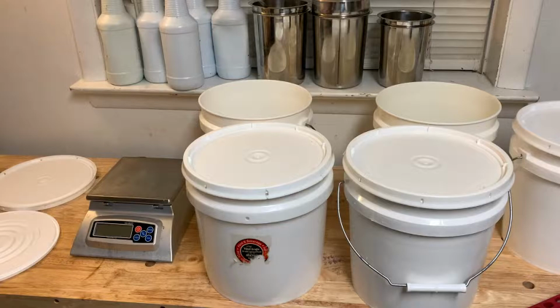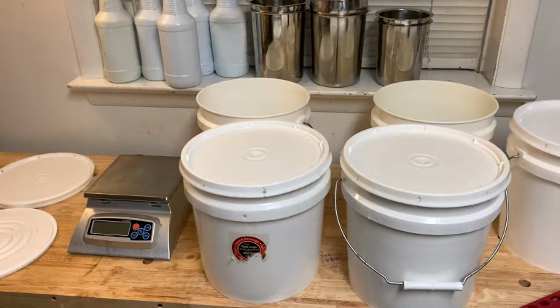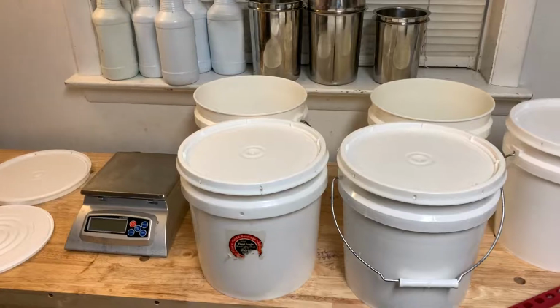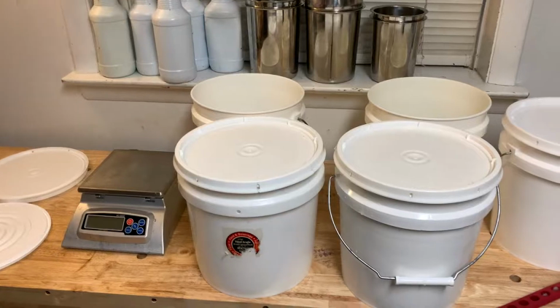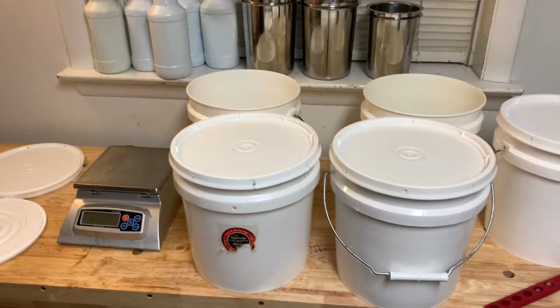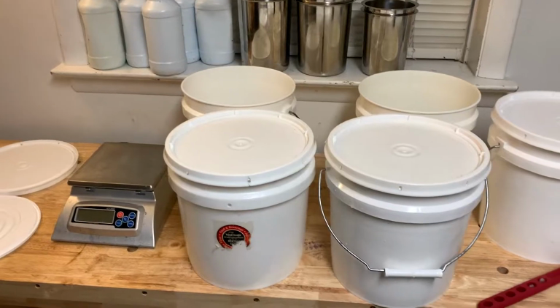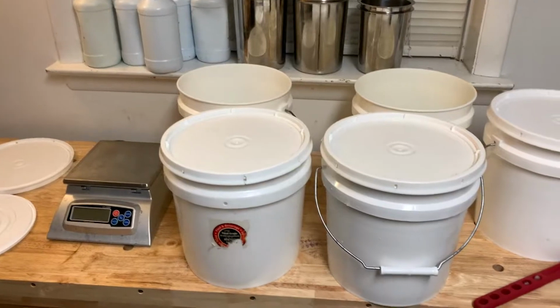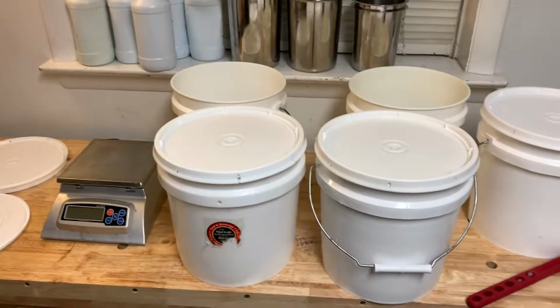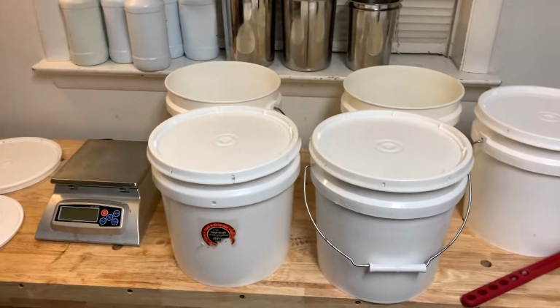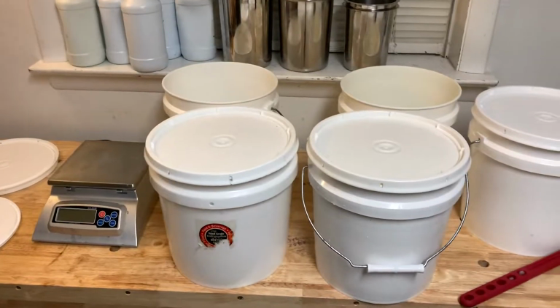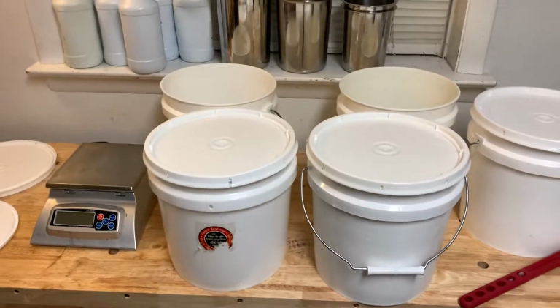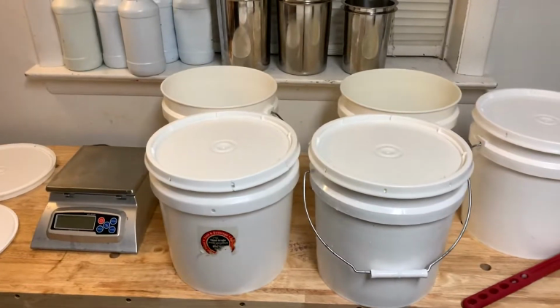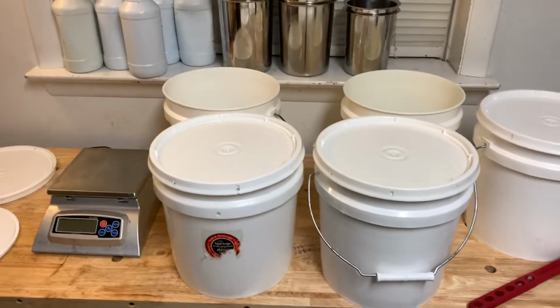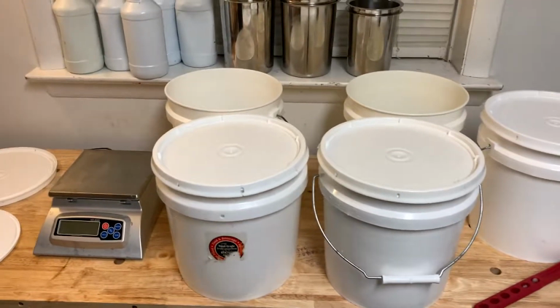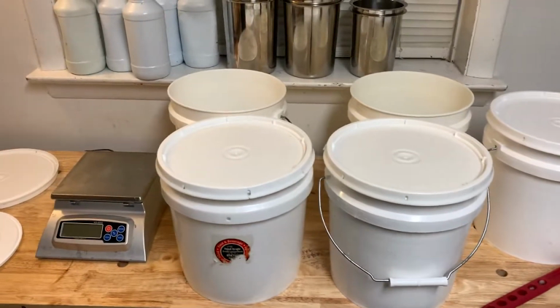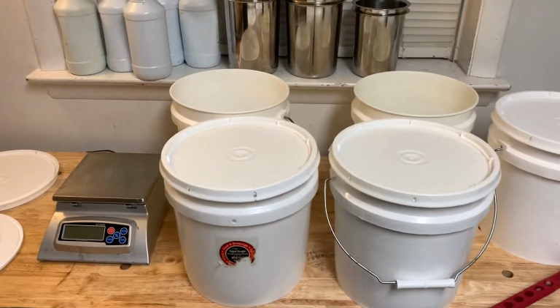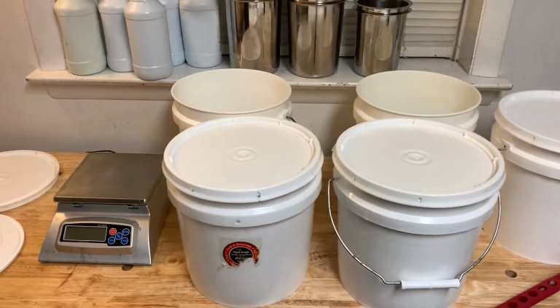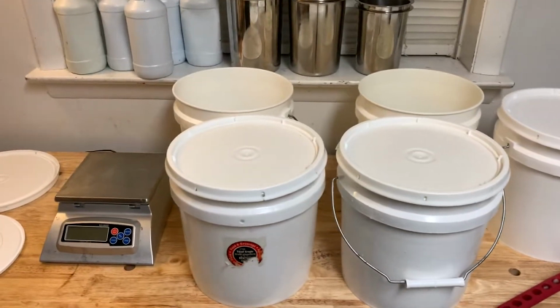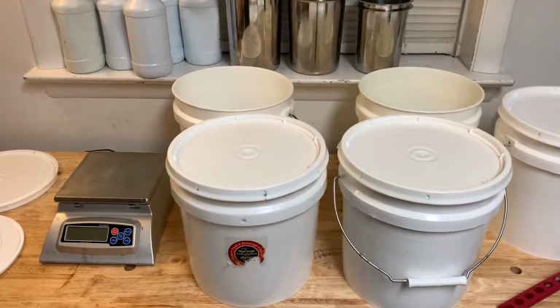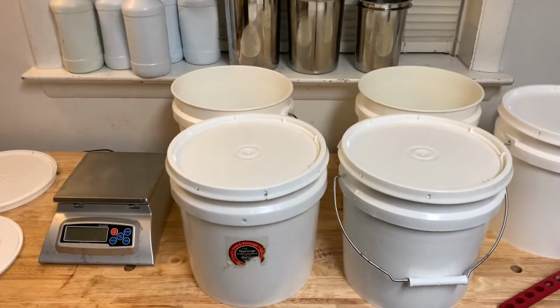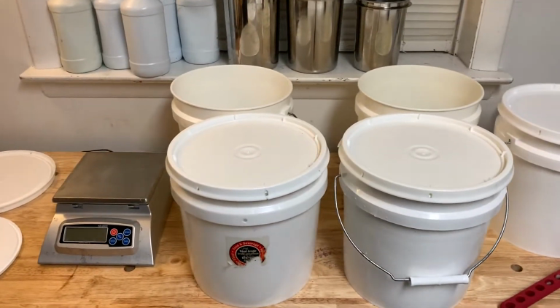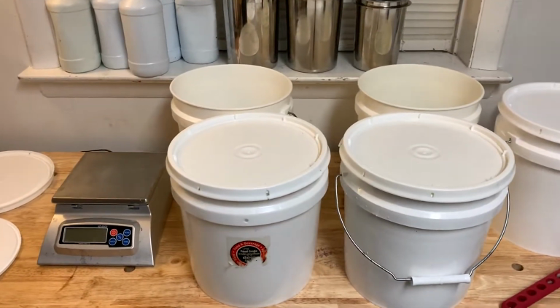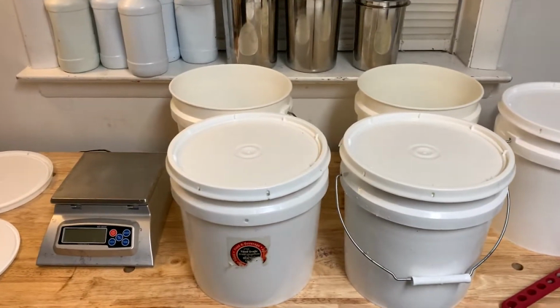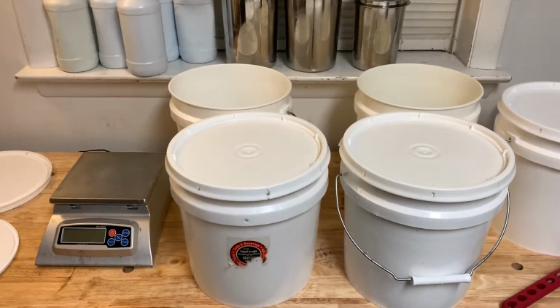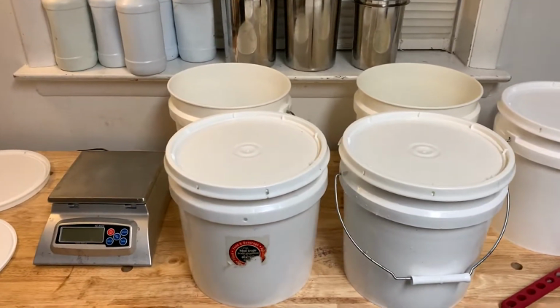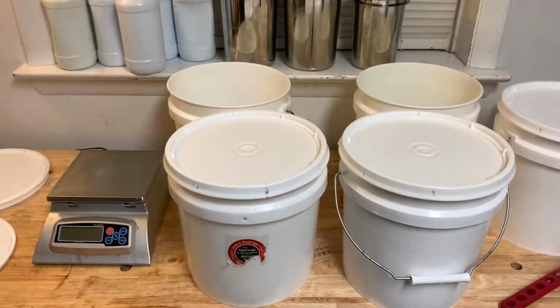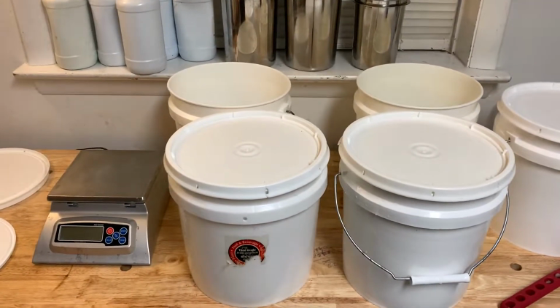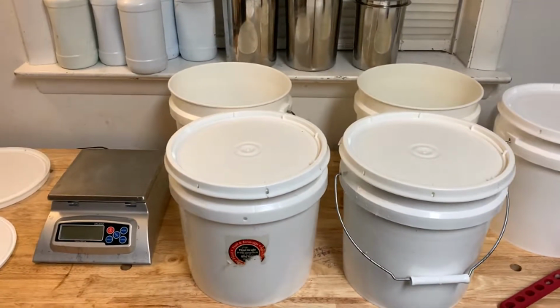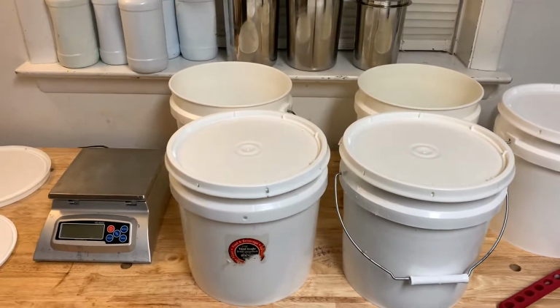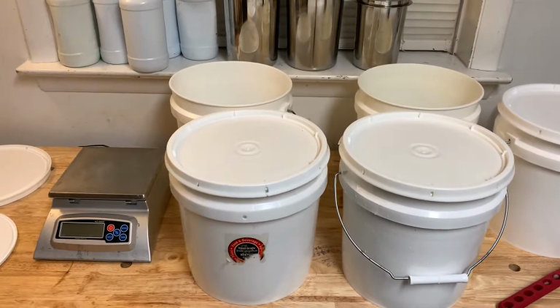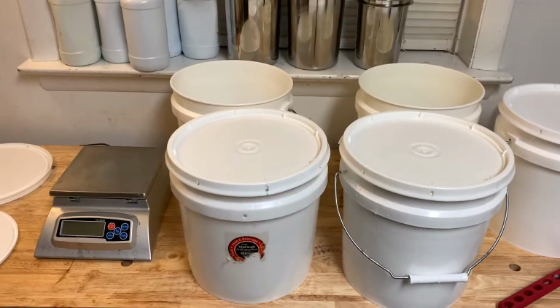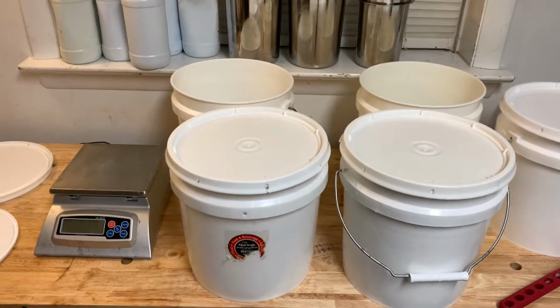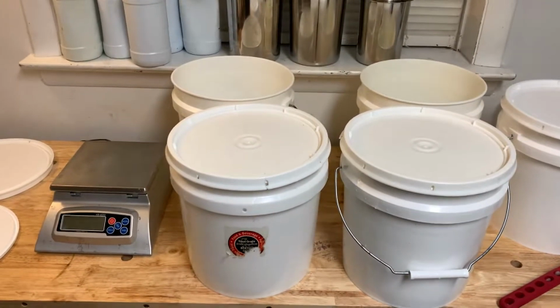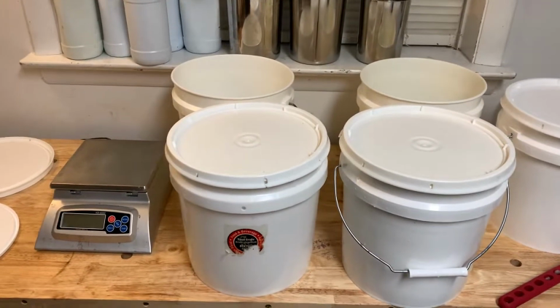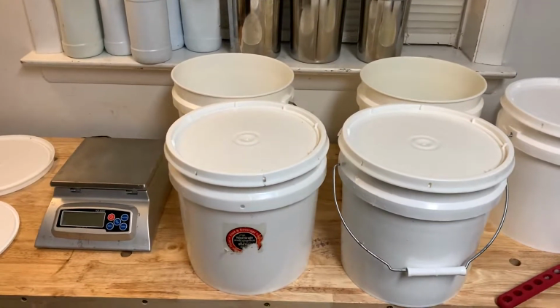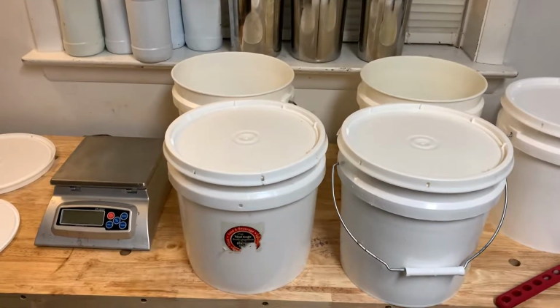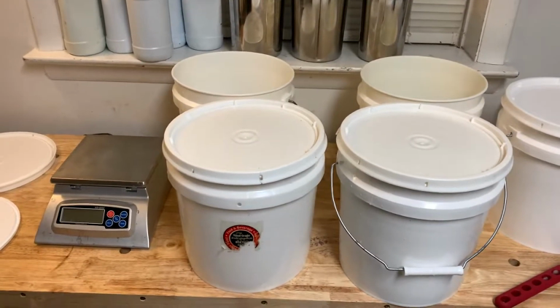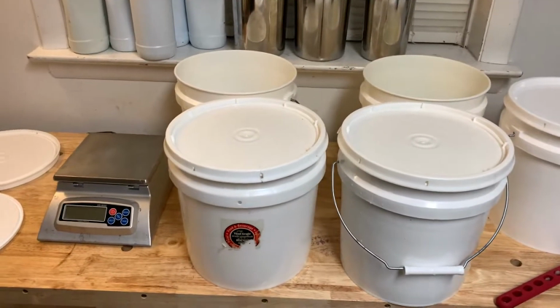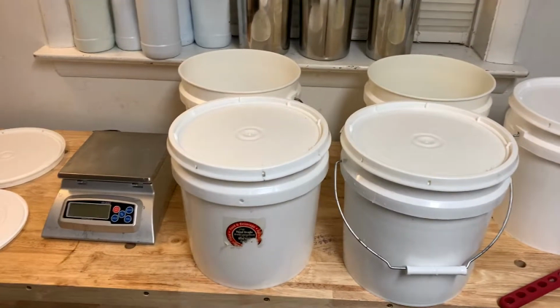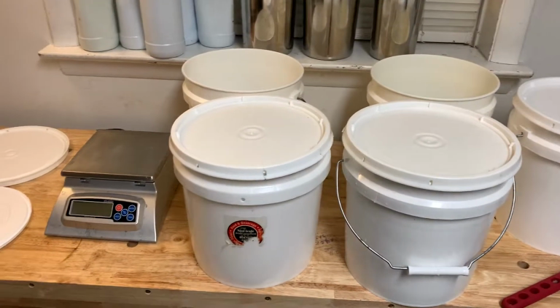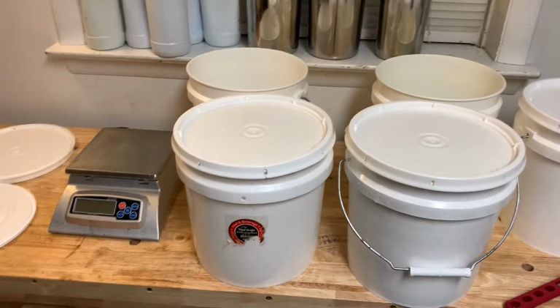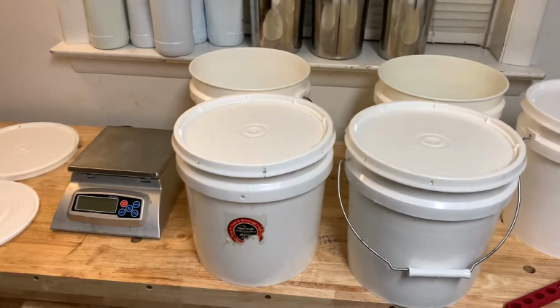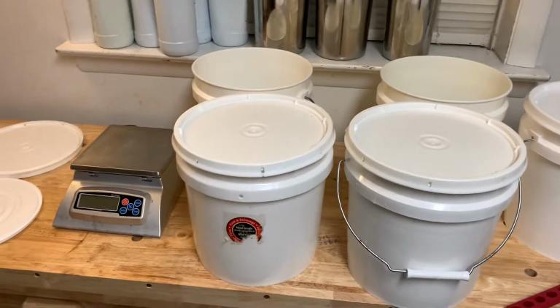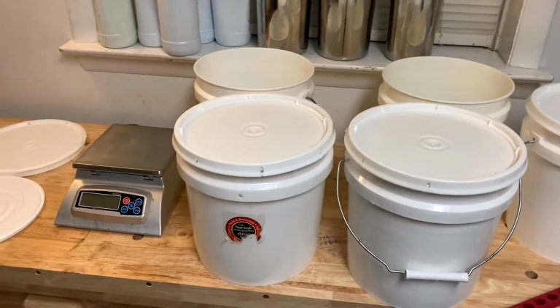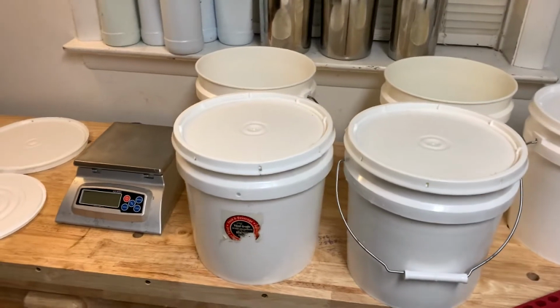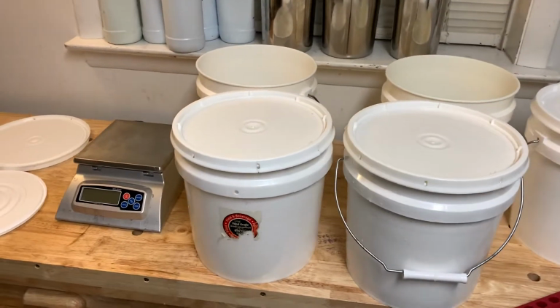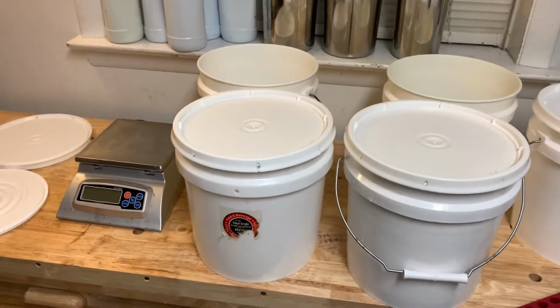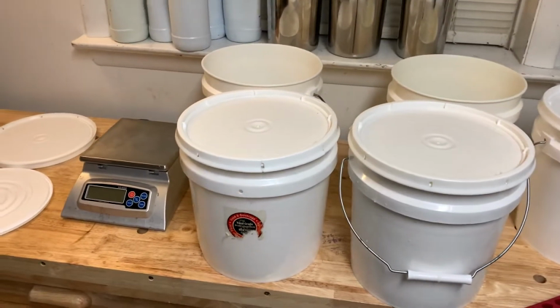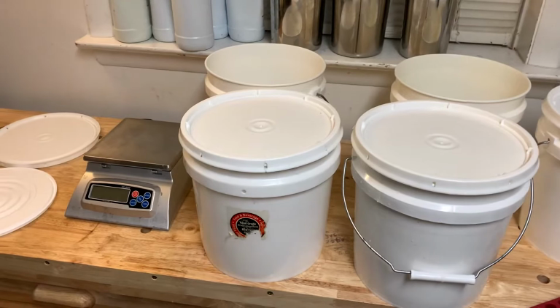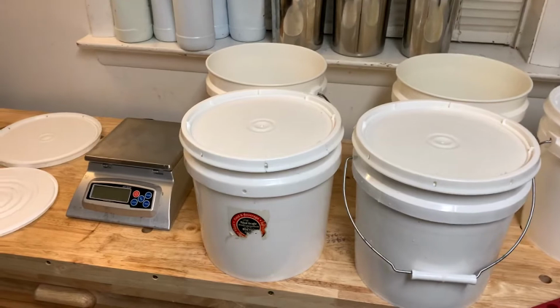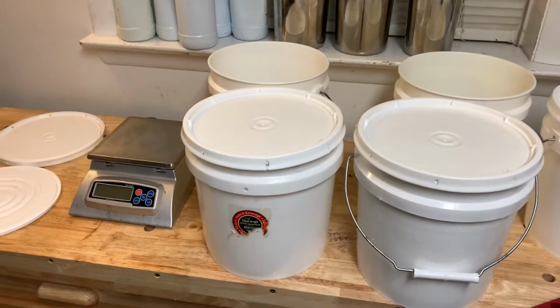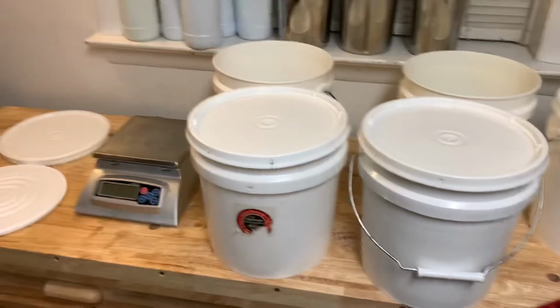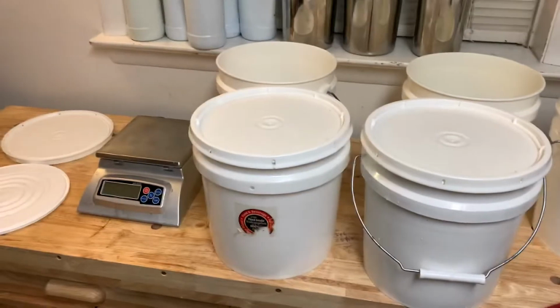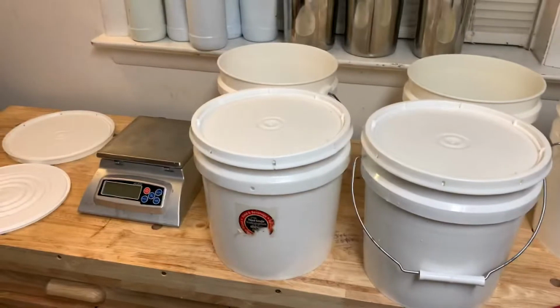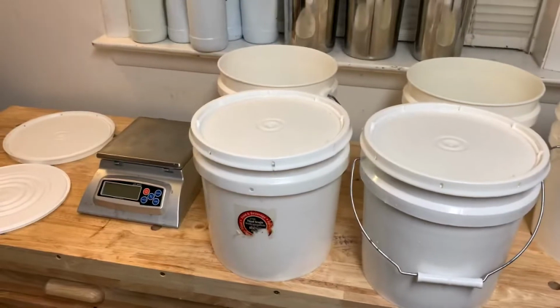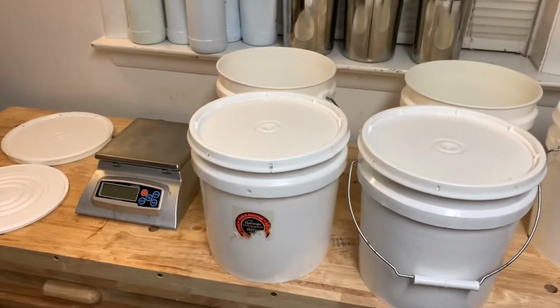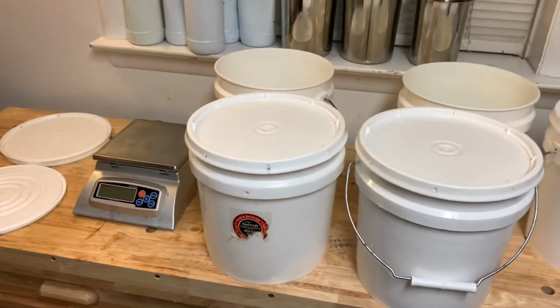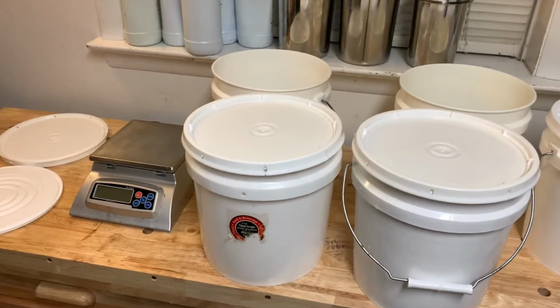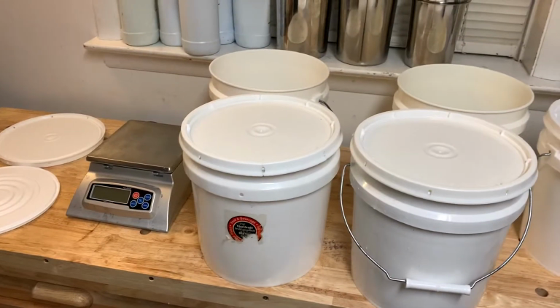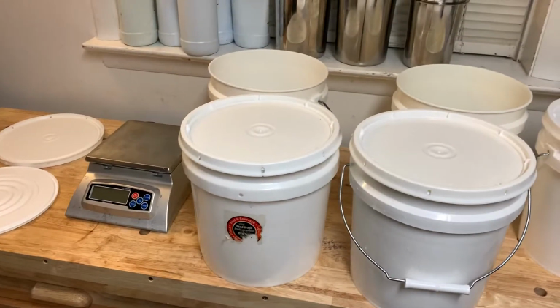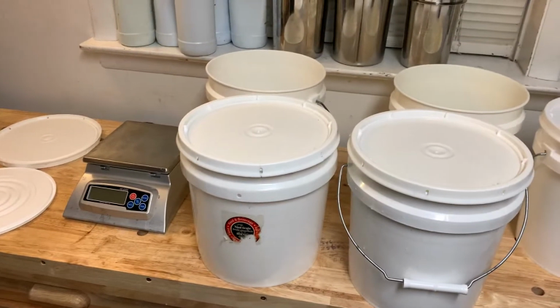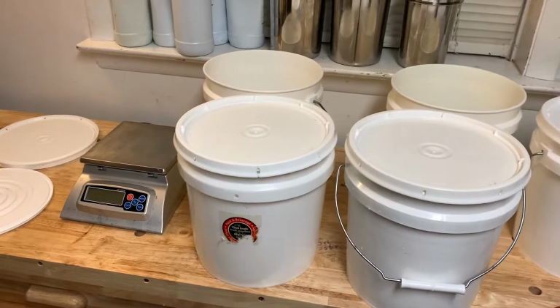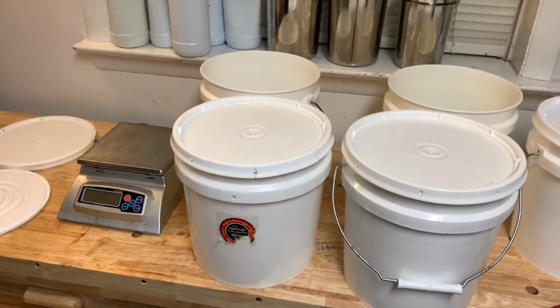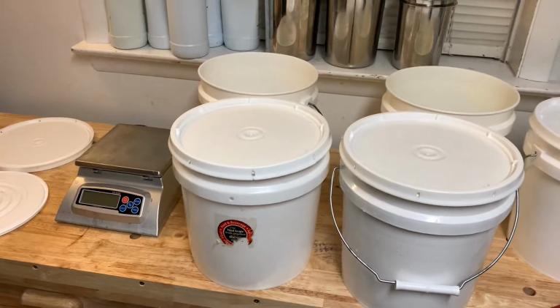This is Nancy with Nancy's Garden Soap and I just wanted to do a quick video on what kind of containers you can use for mixing lye.